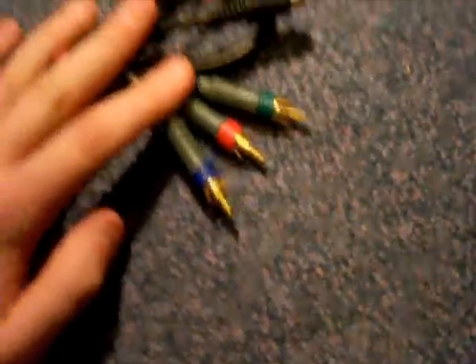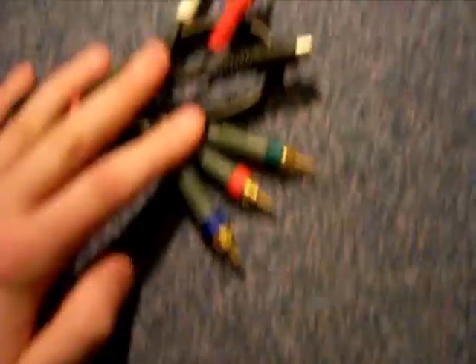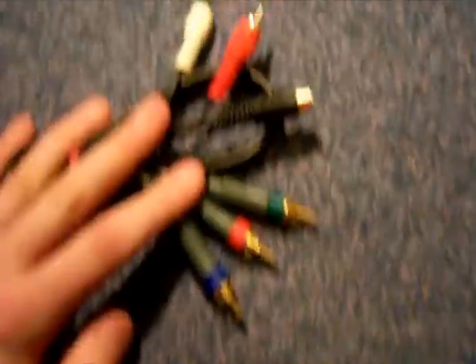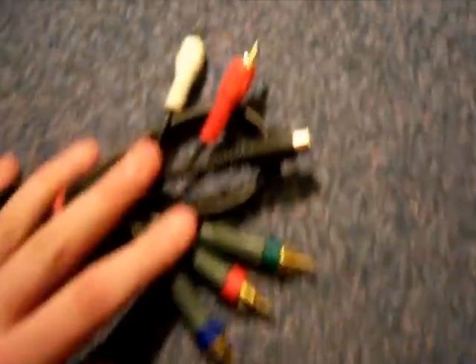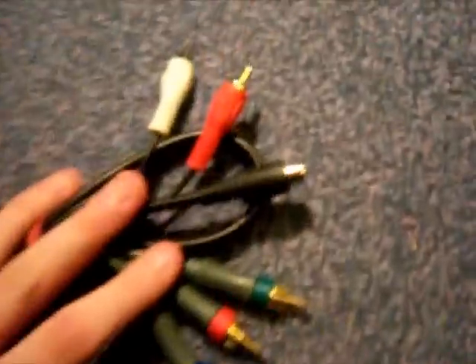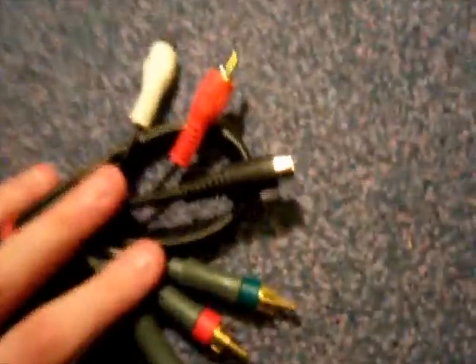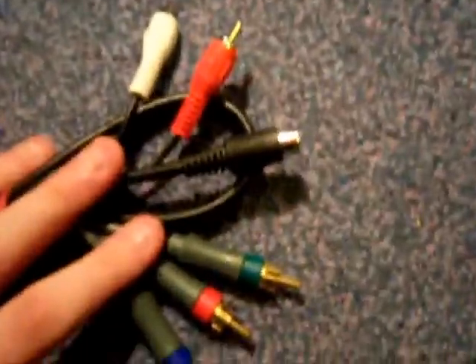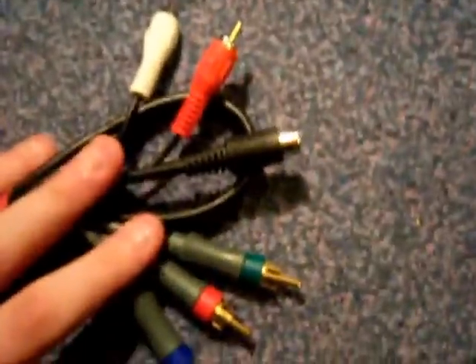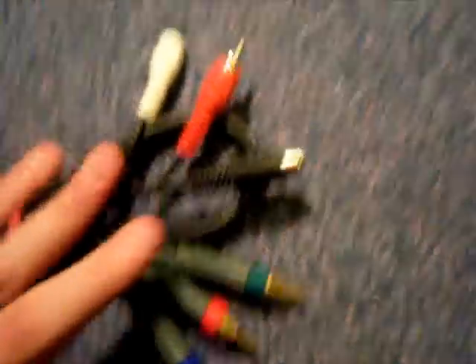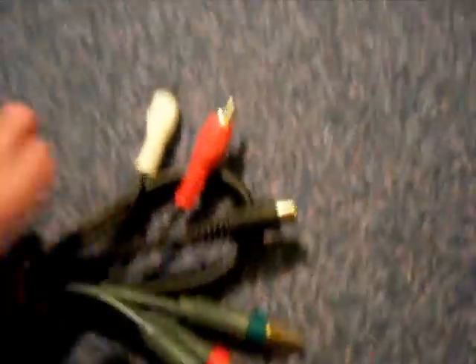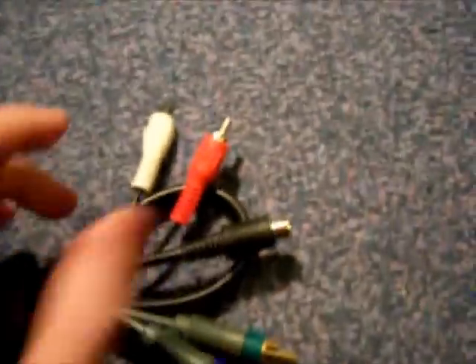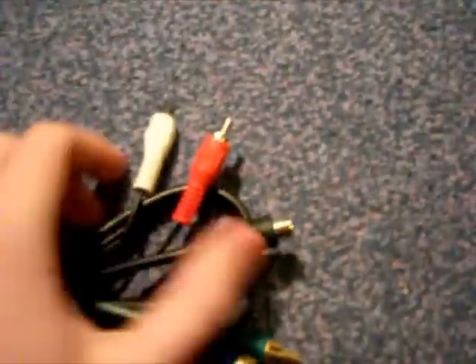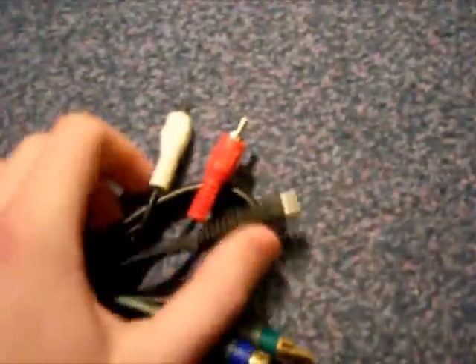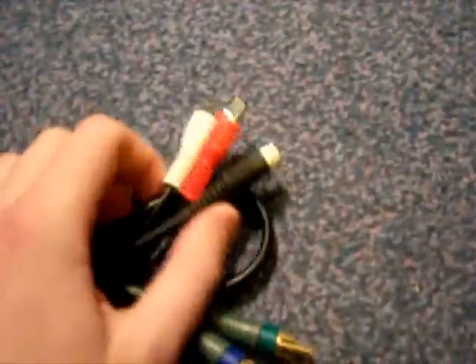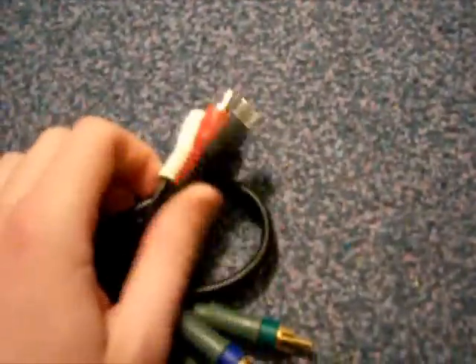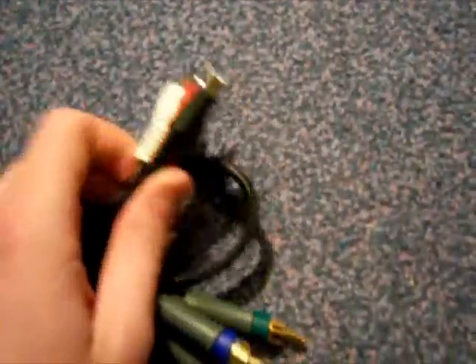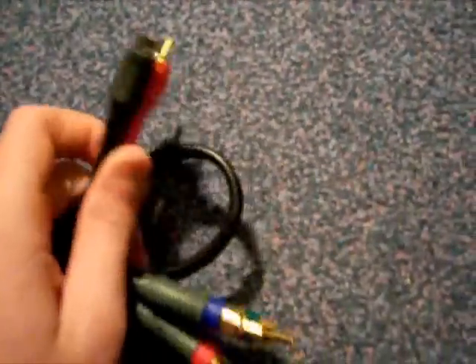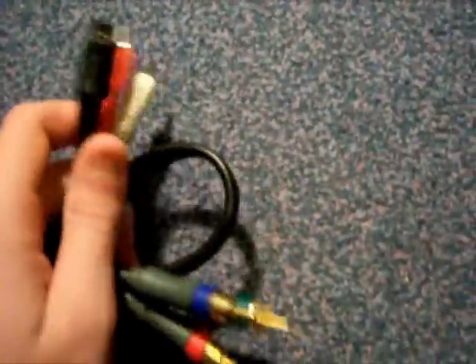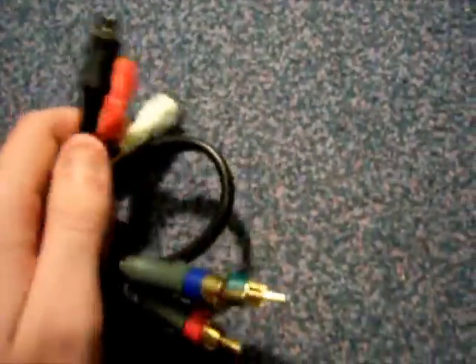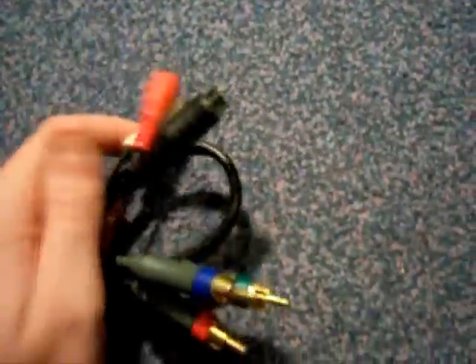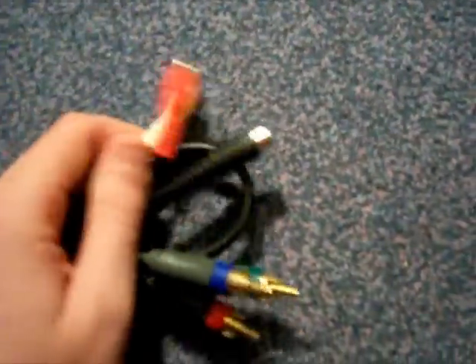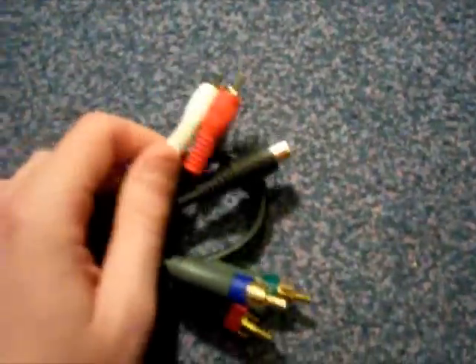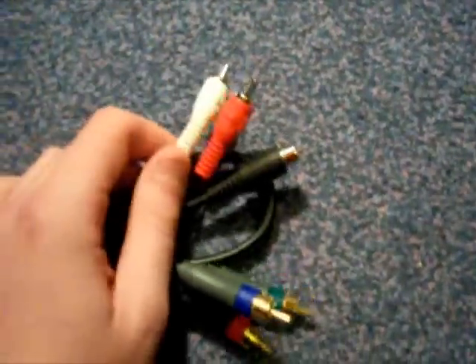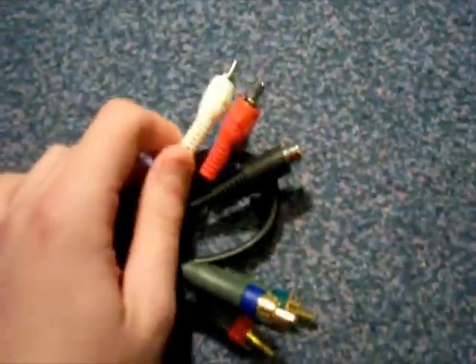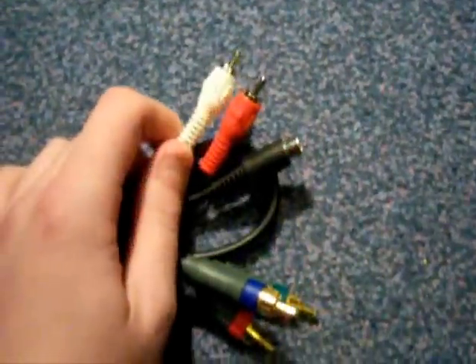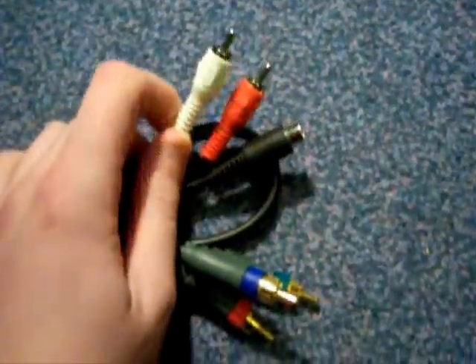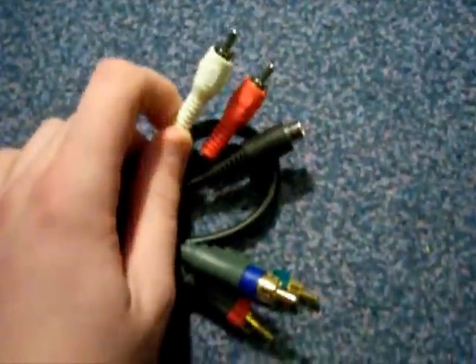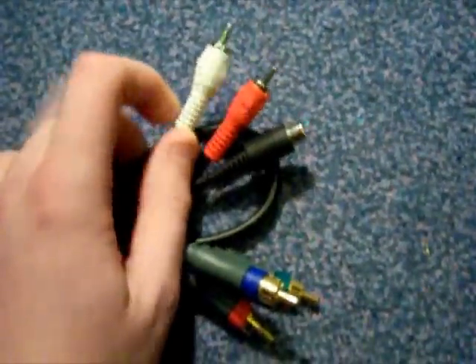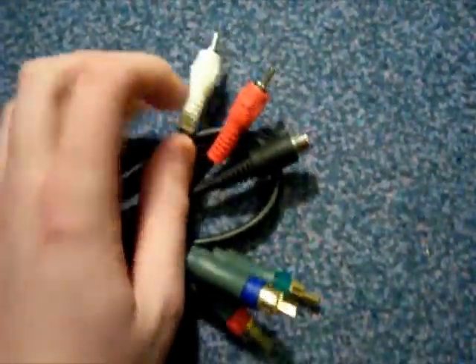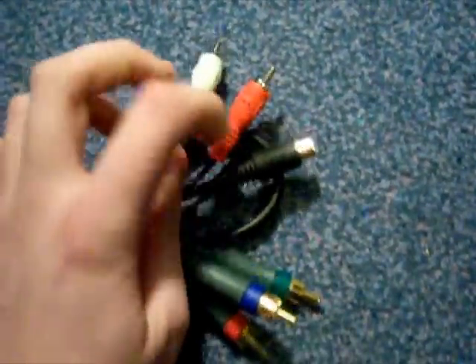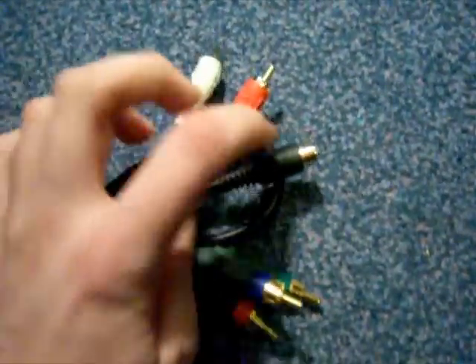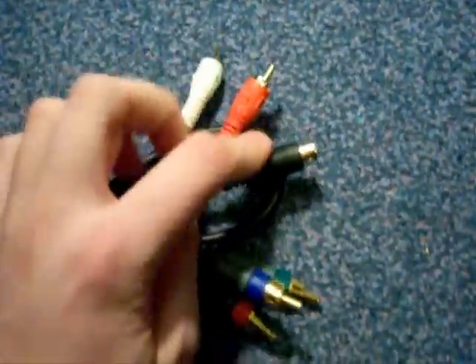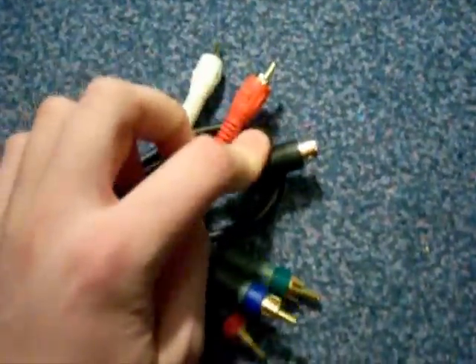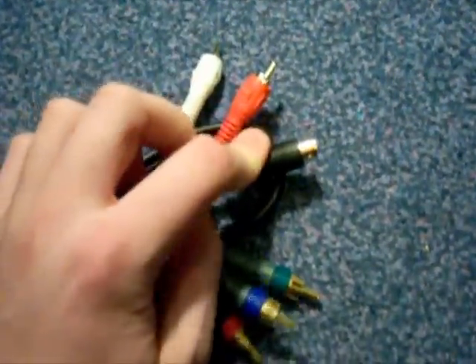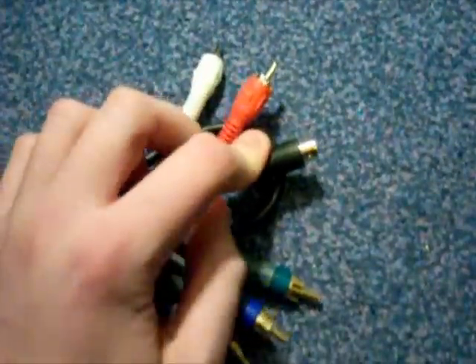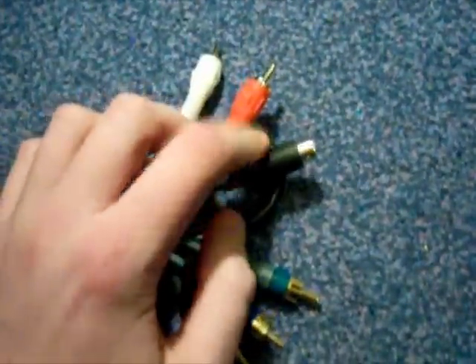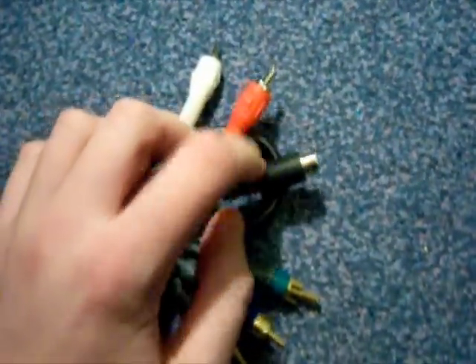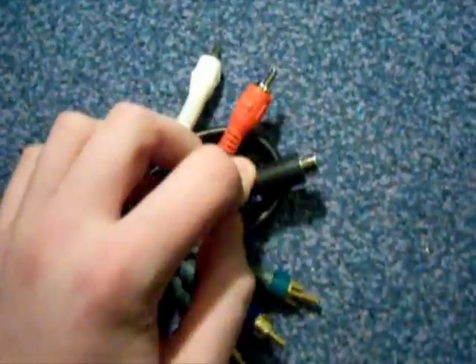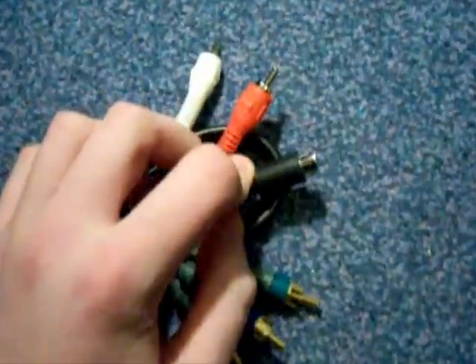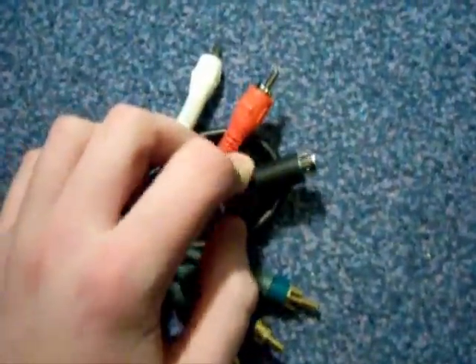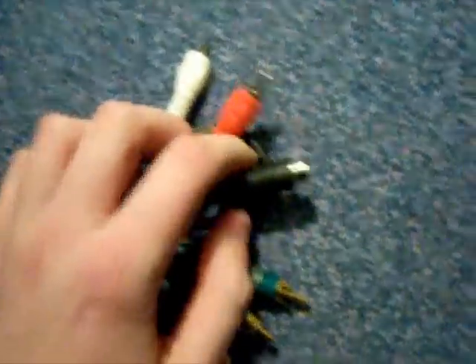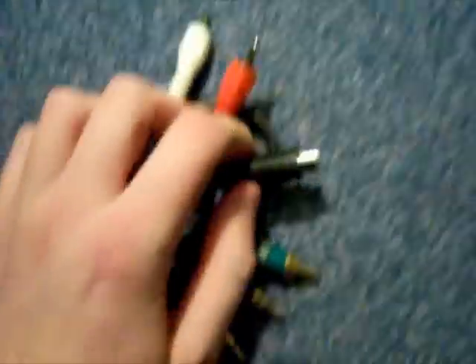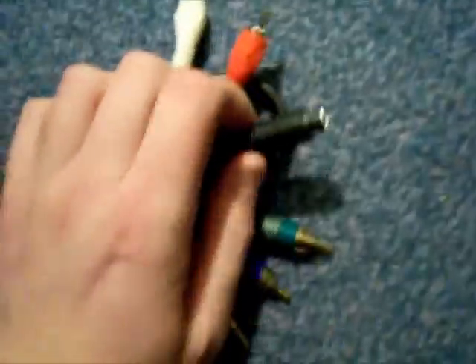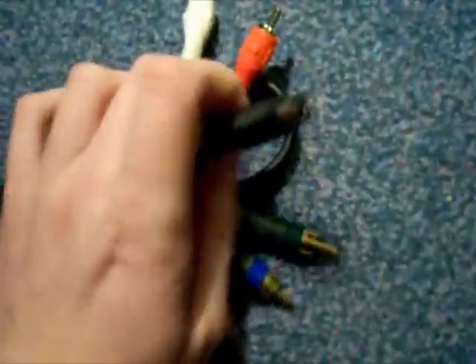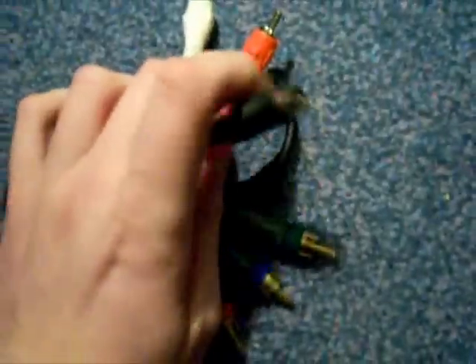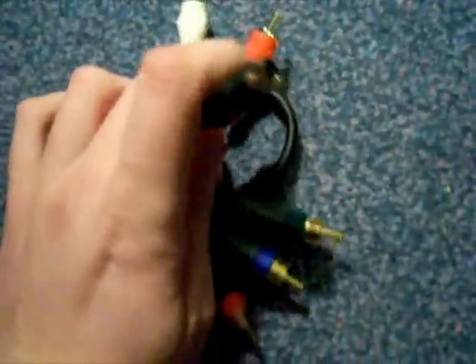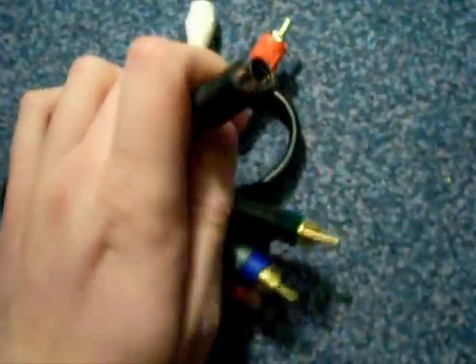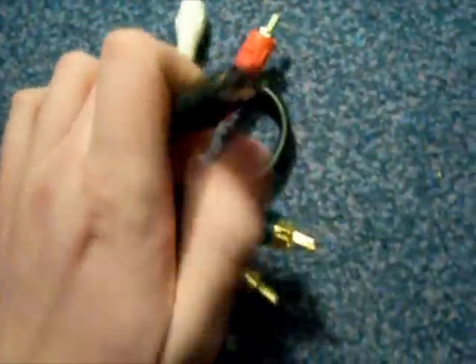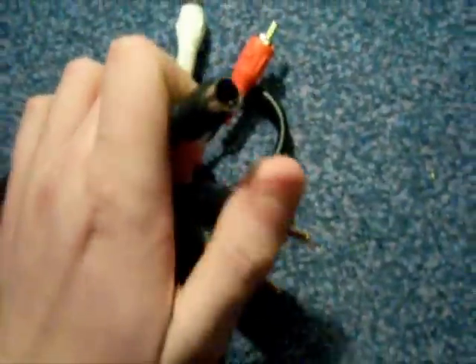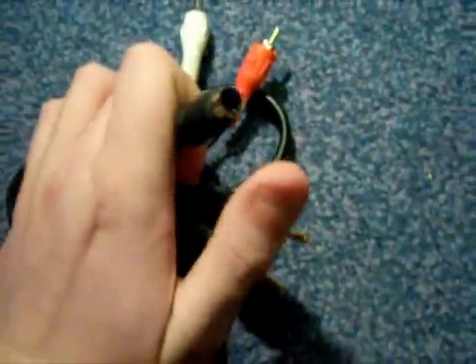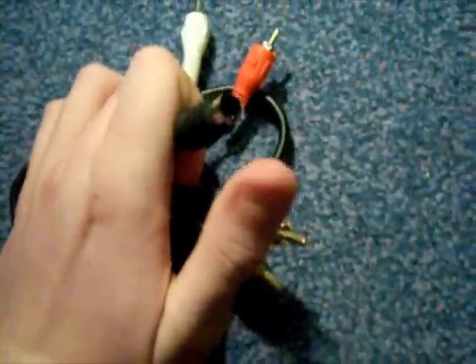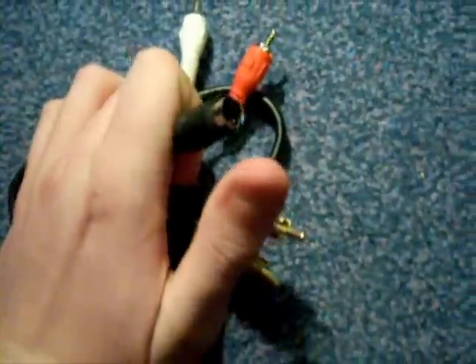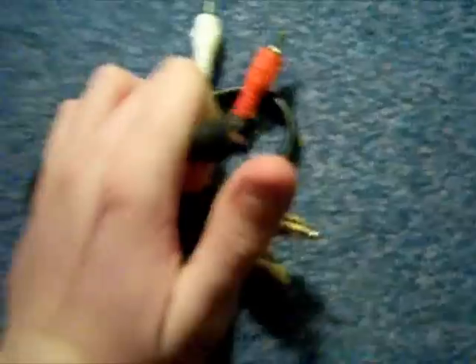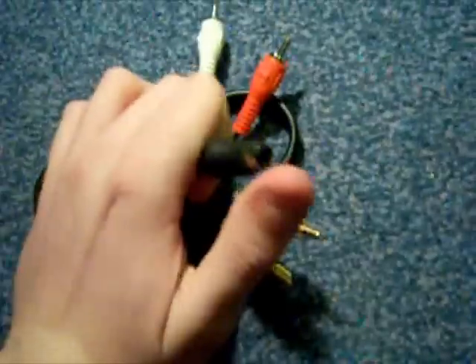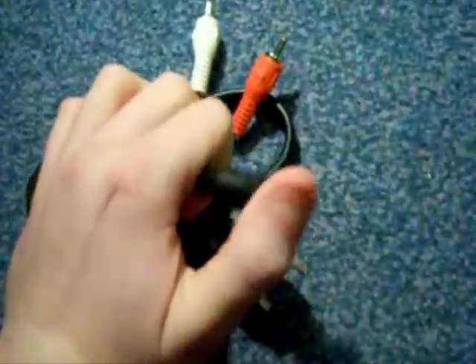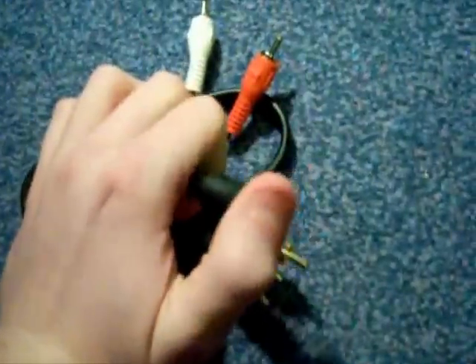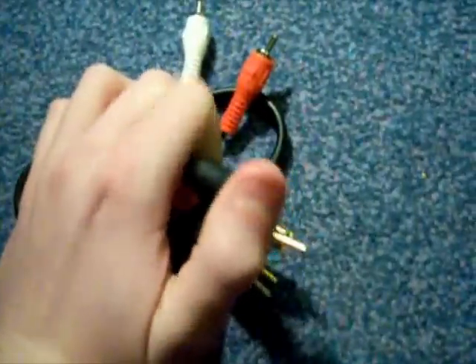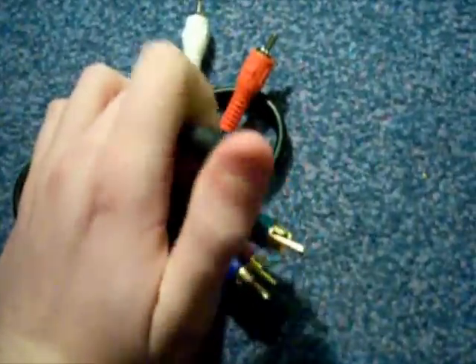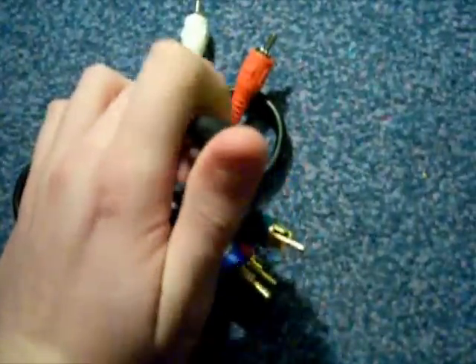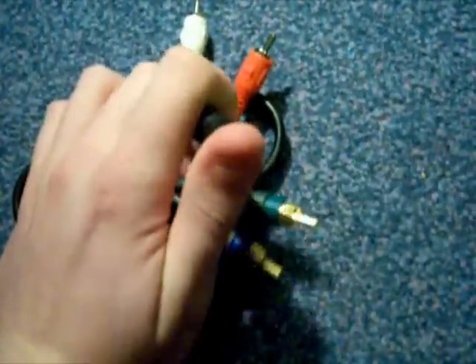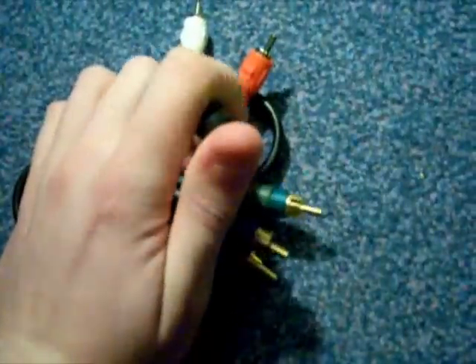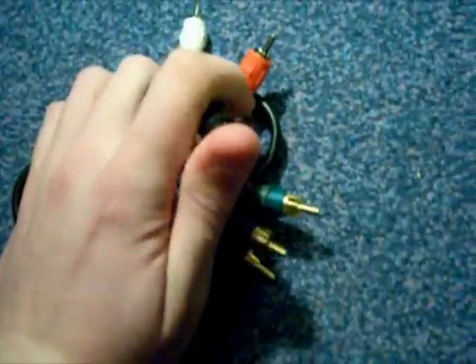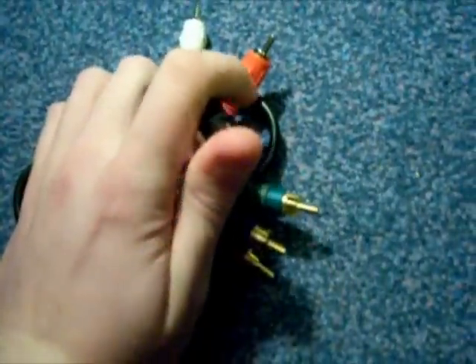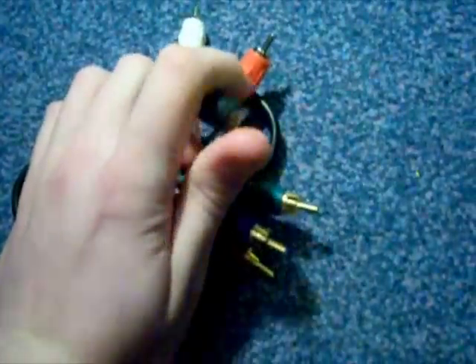I don't use the S-Video cable myself. I really should, because seemingly it gives a much better quality of picture, but I've never got right to it — maybe I'll do that soon.